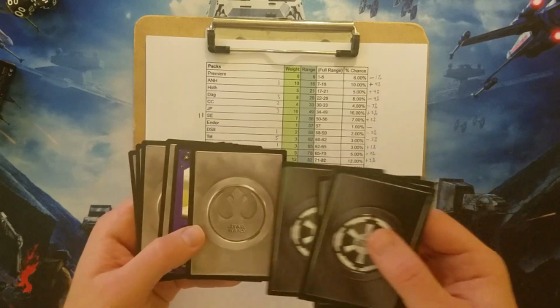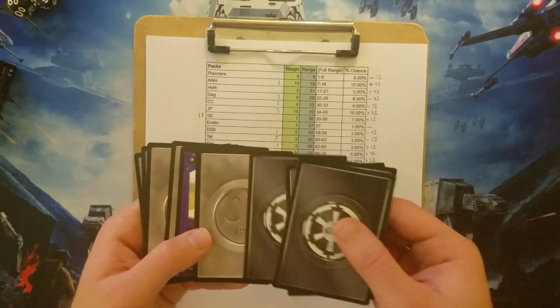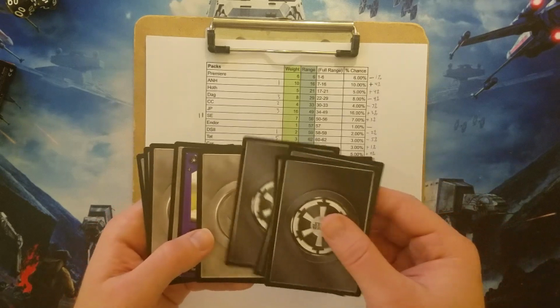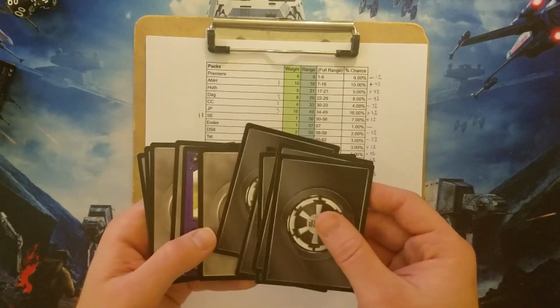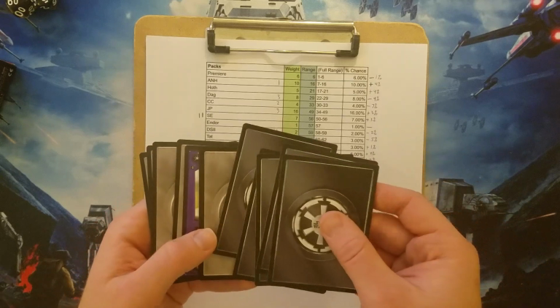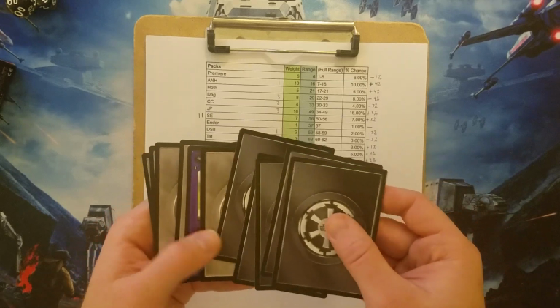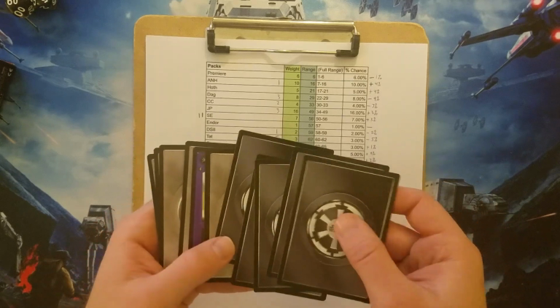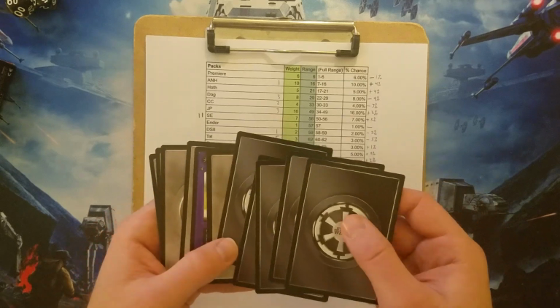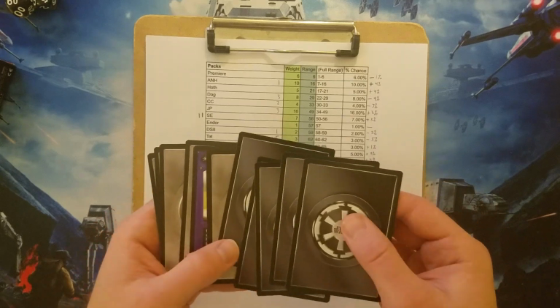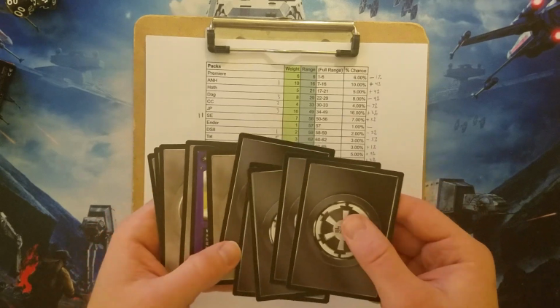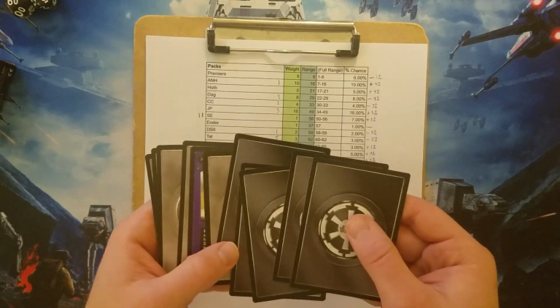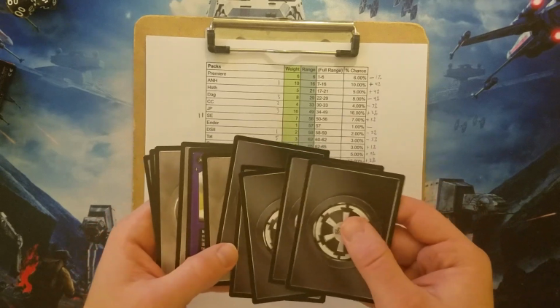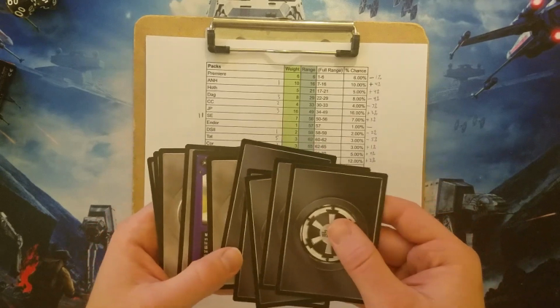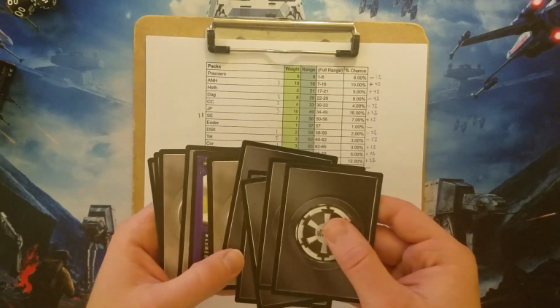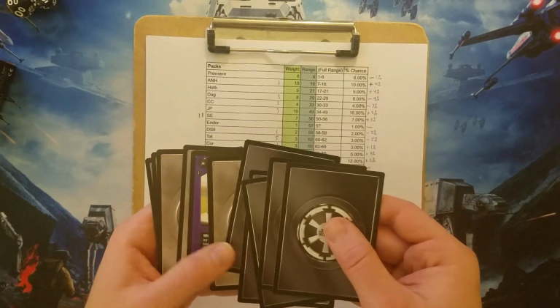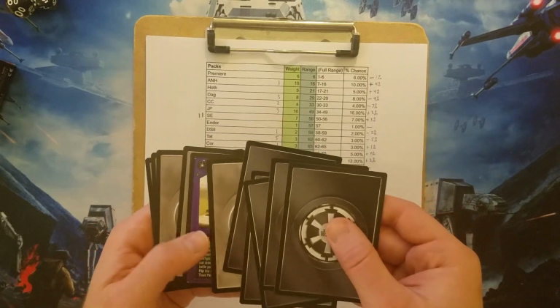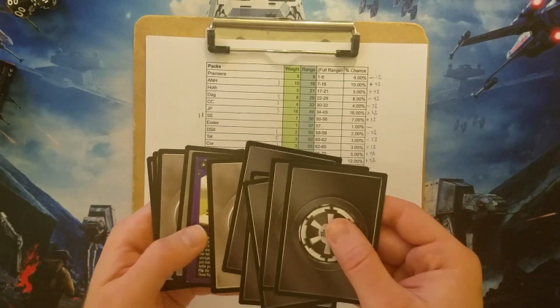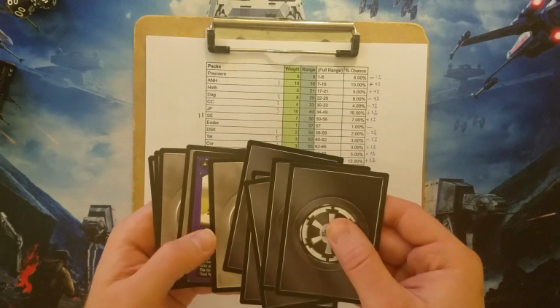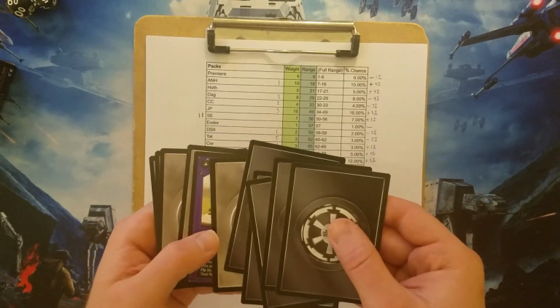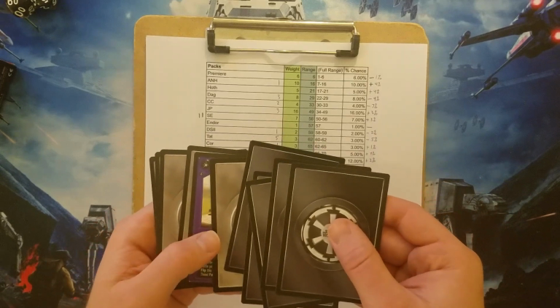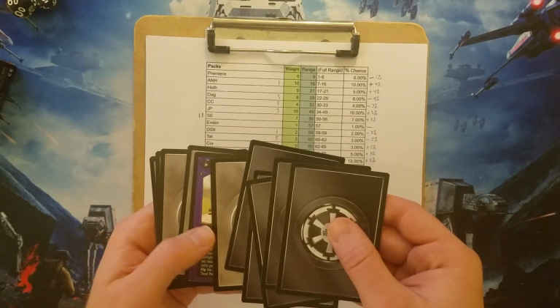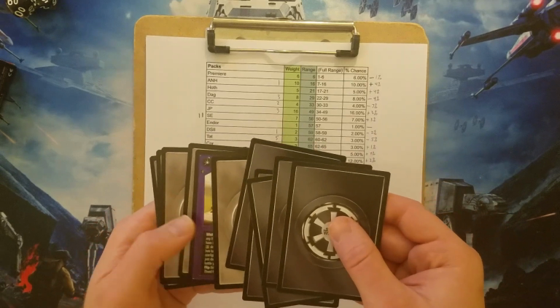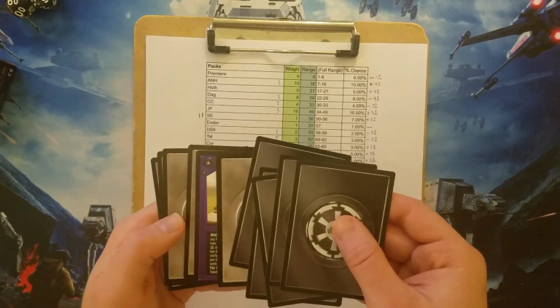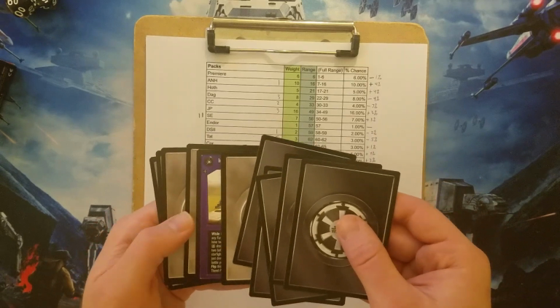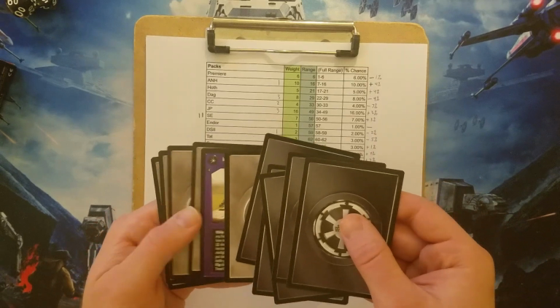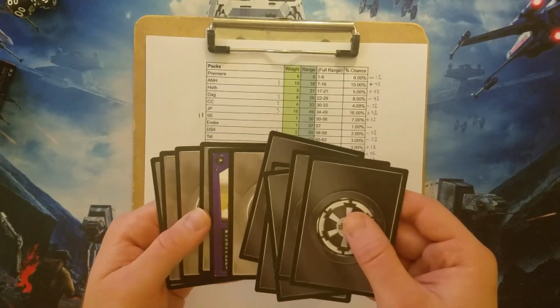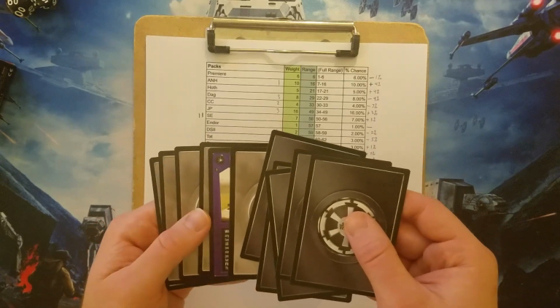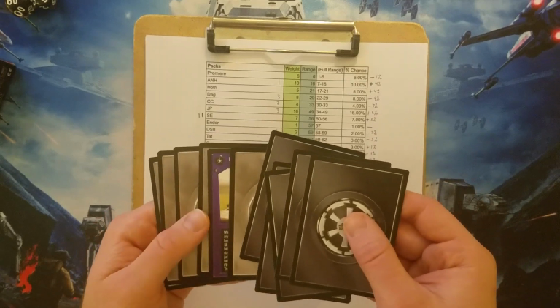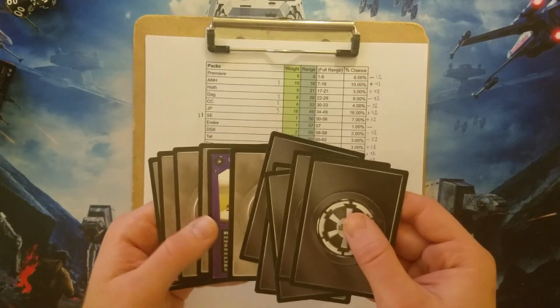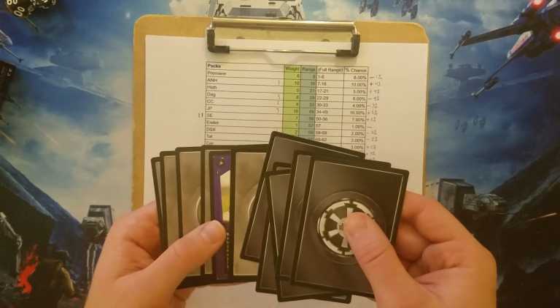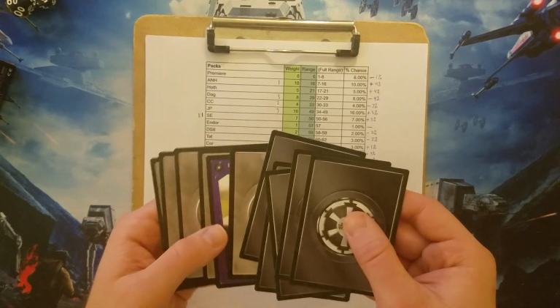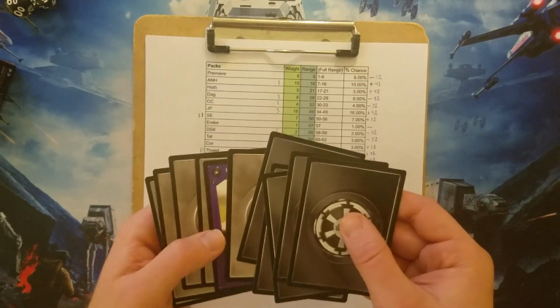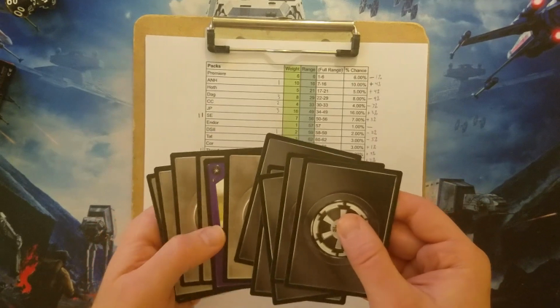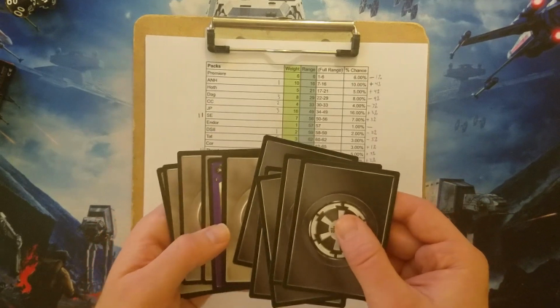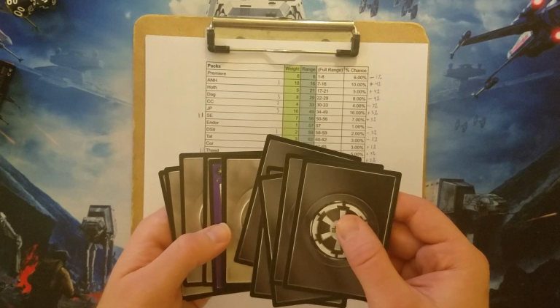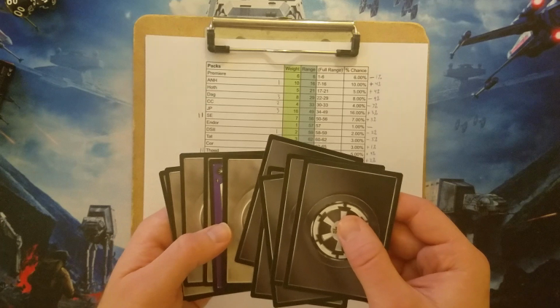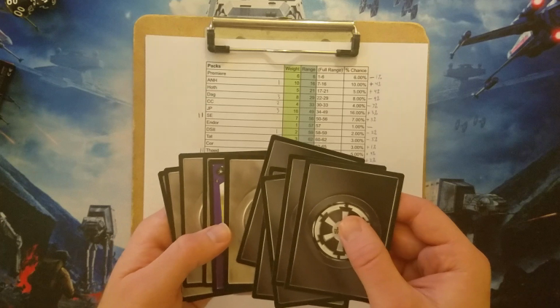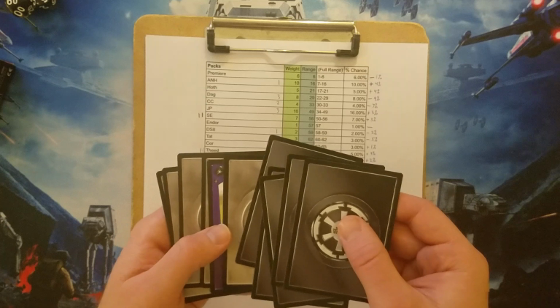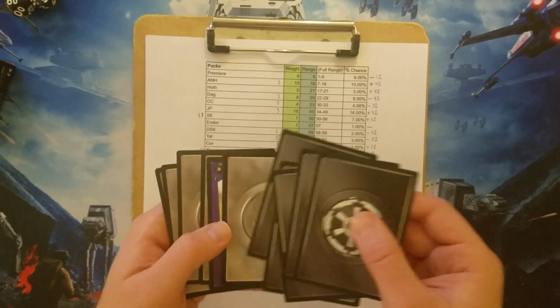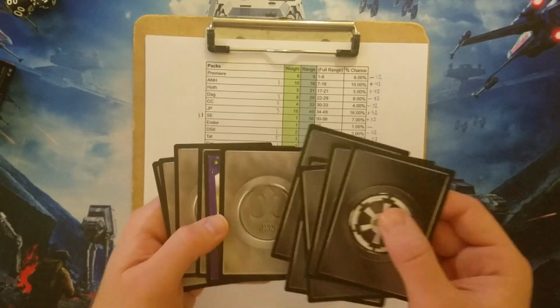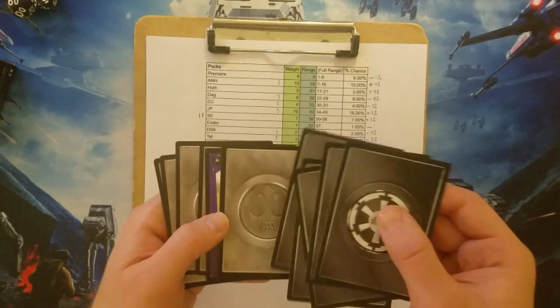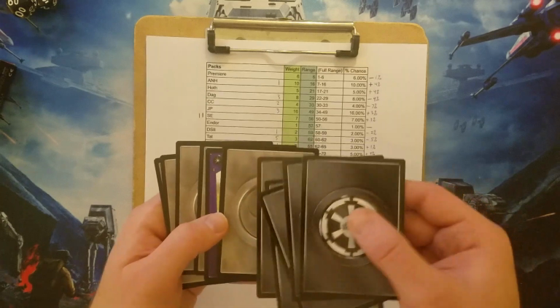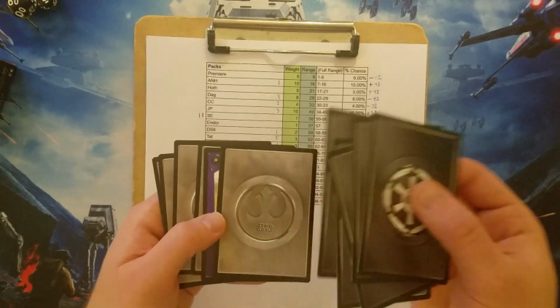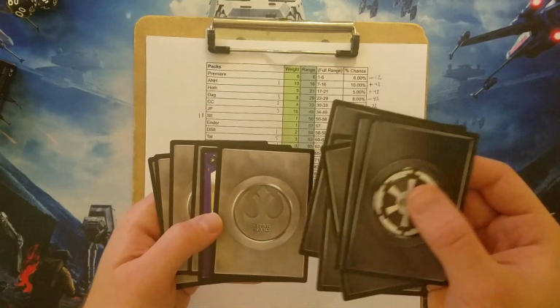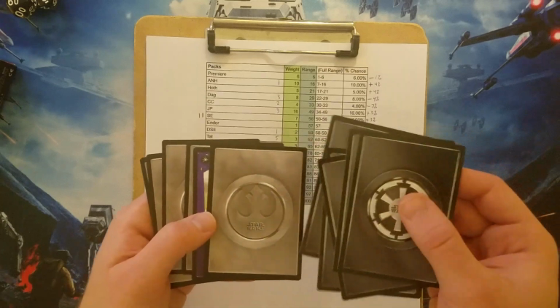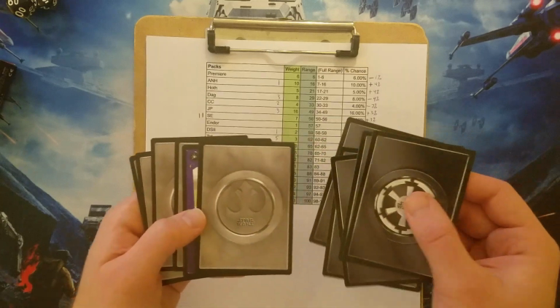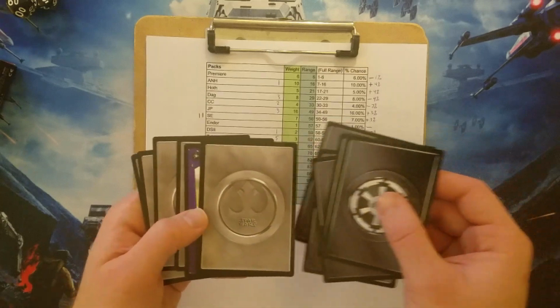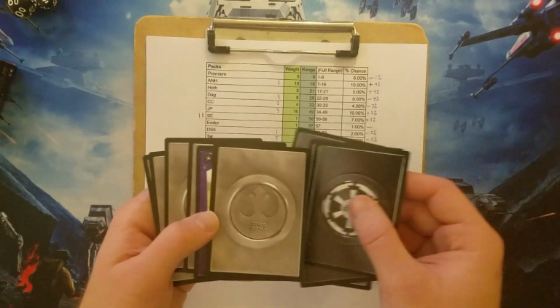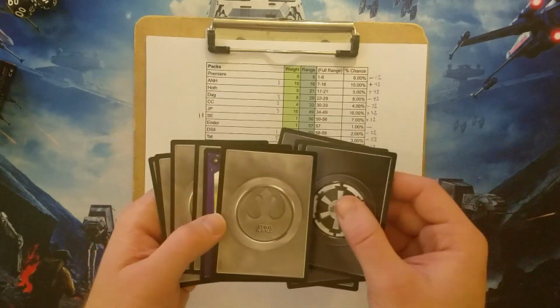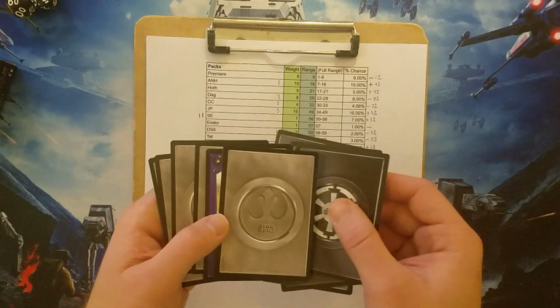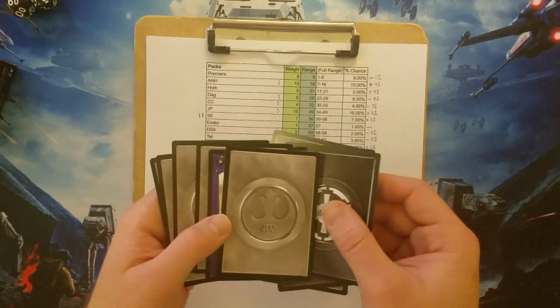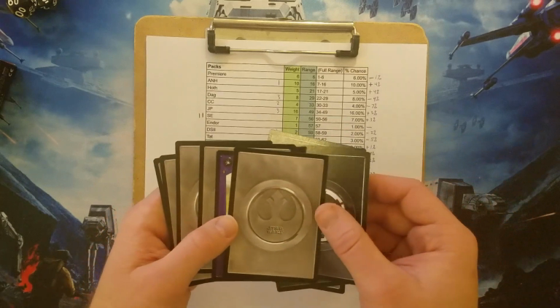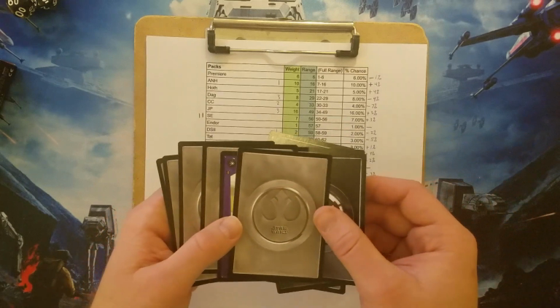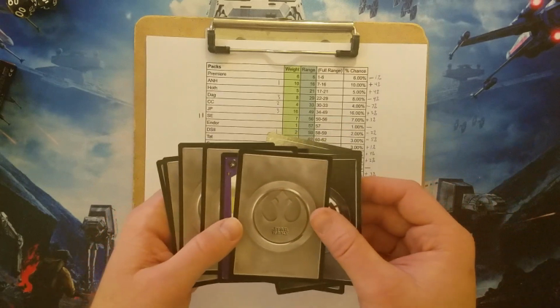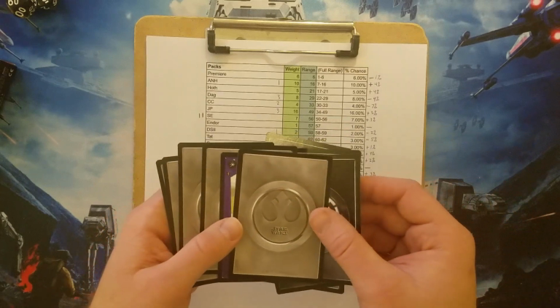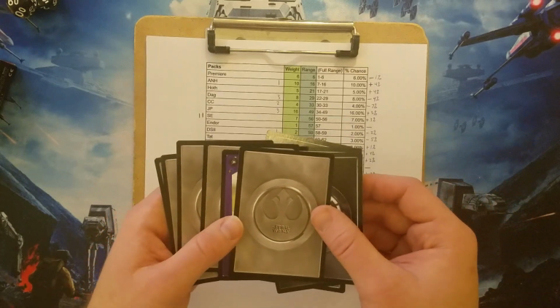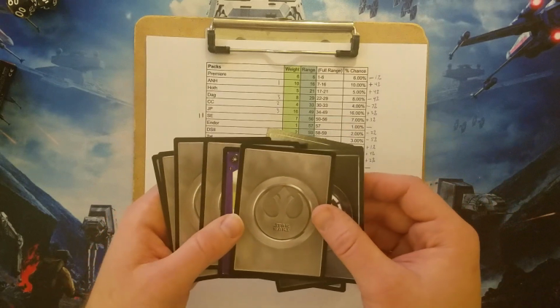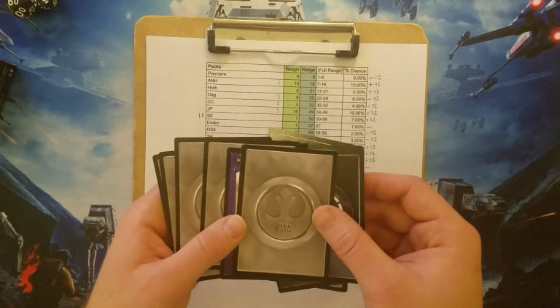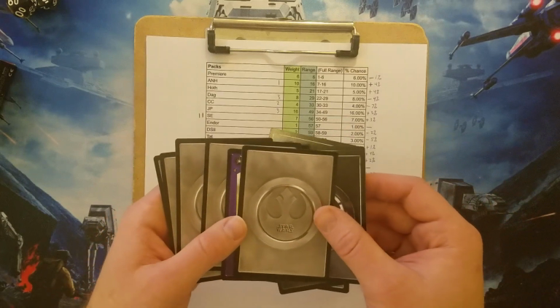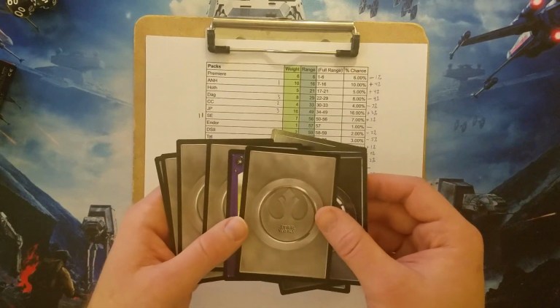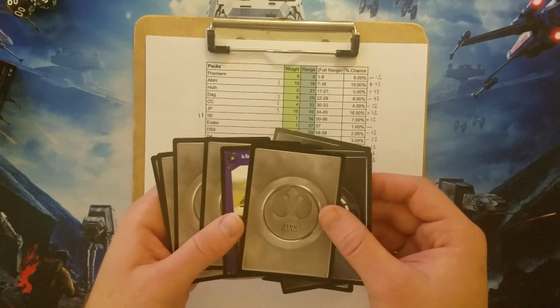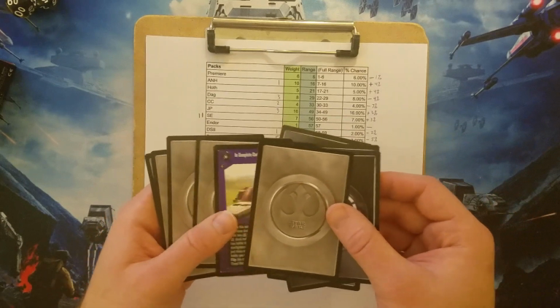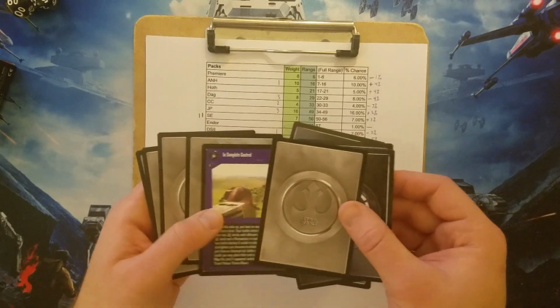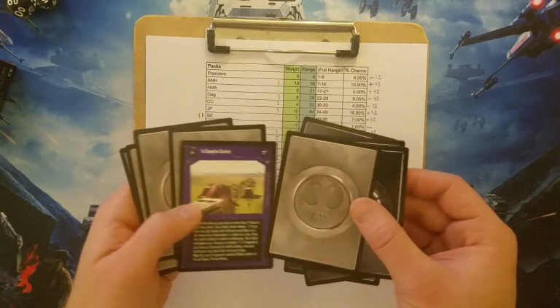Usually it goes five Dark Side, the rare, then five Light Side. We're going to get... well, we got a Light Side rare, so yeah, that's interesting.